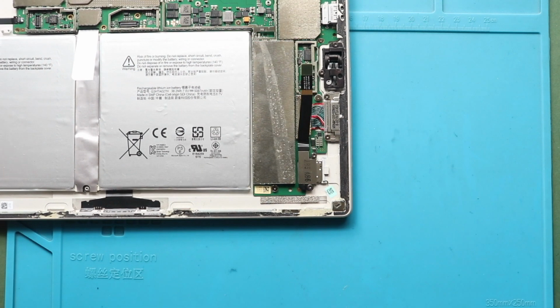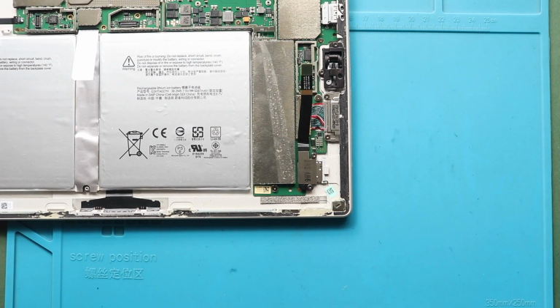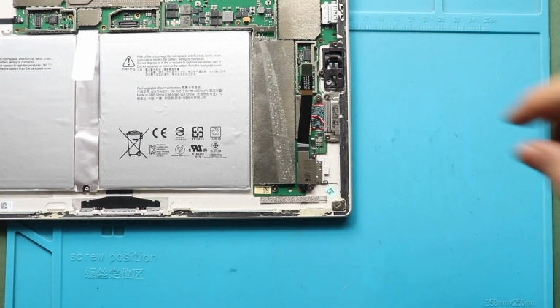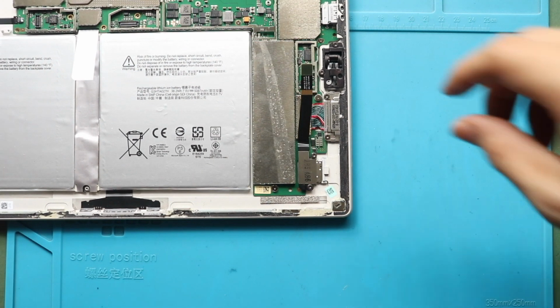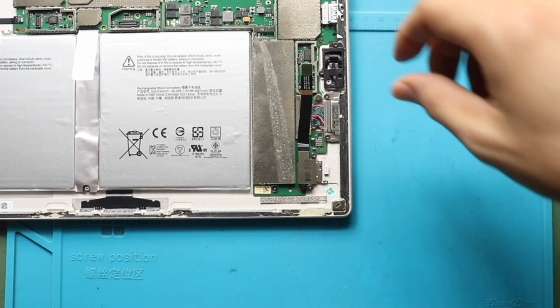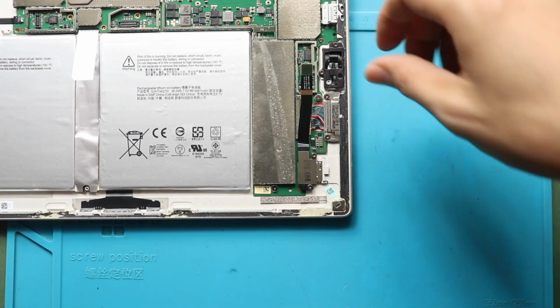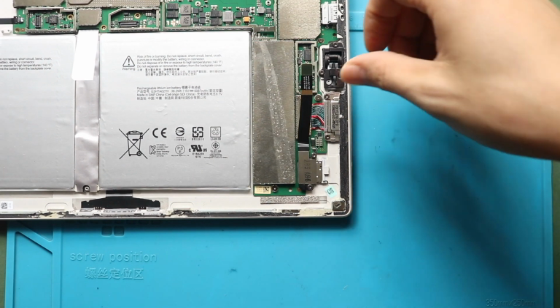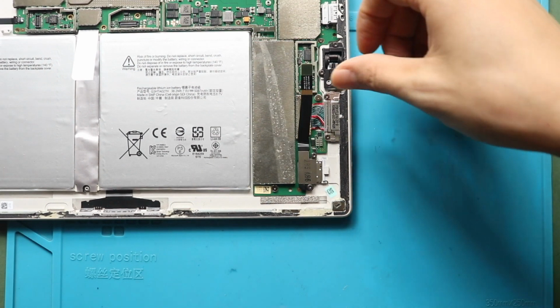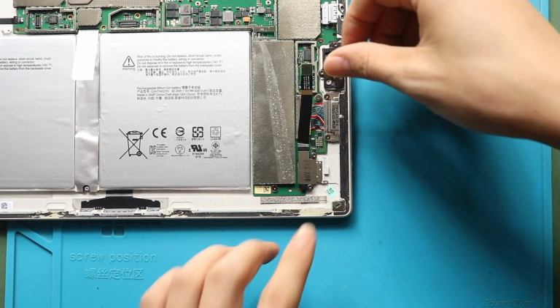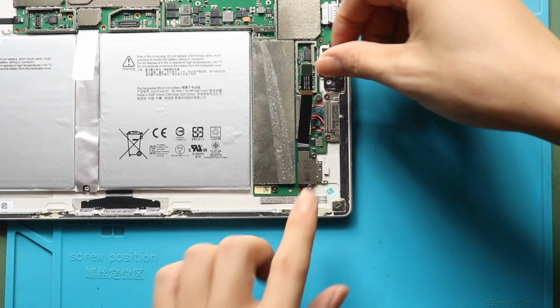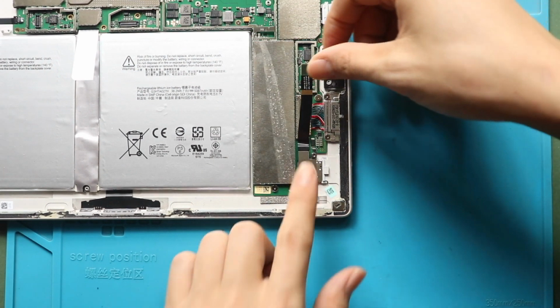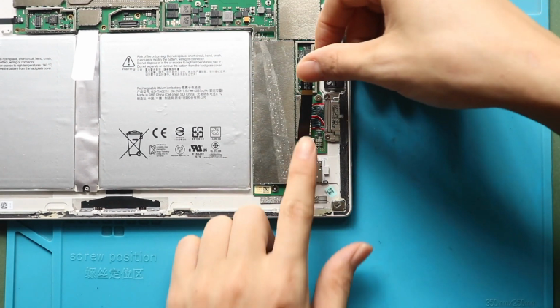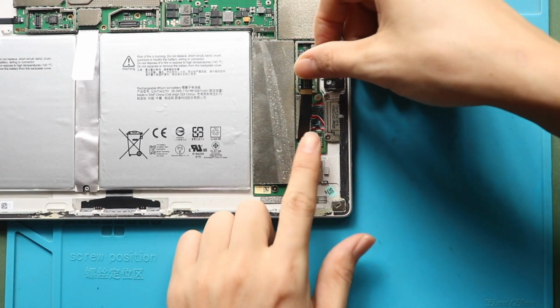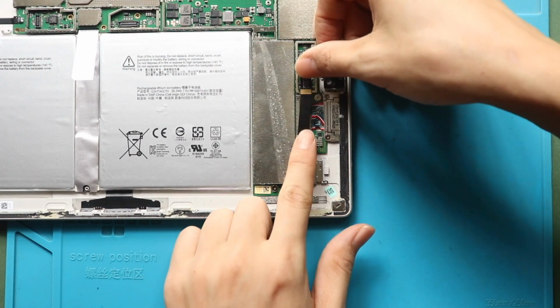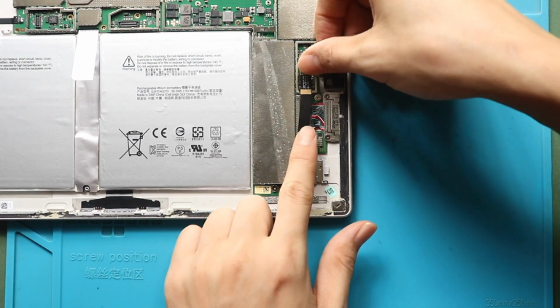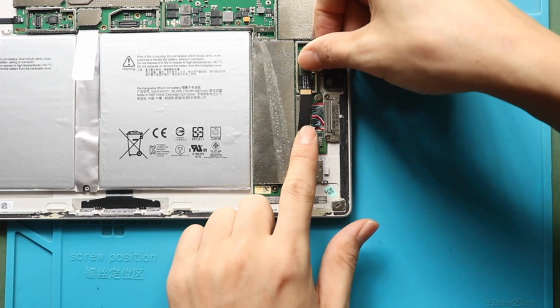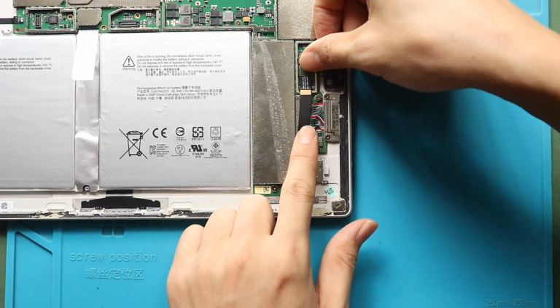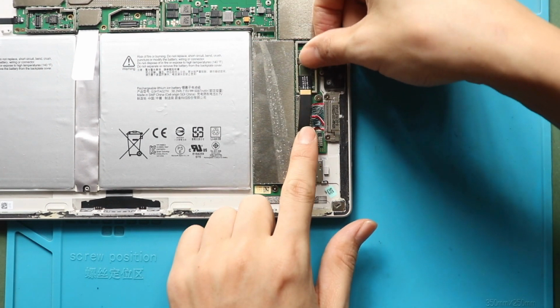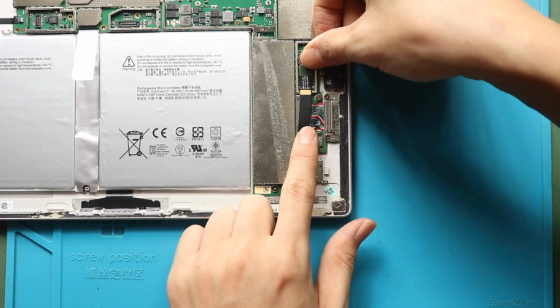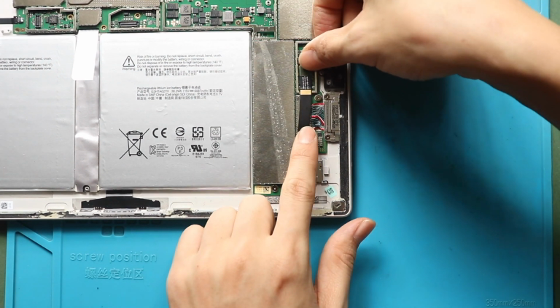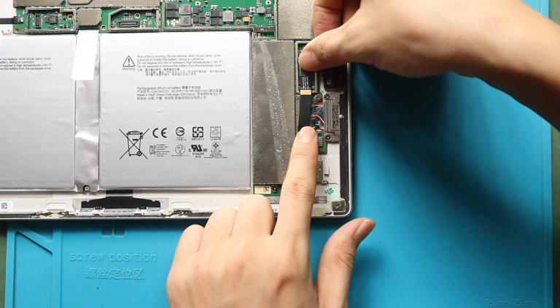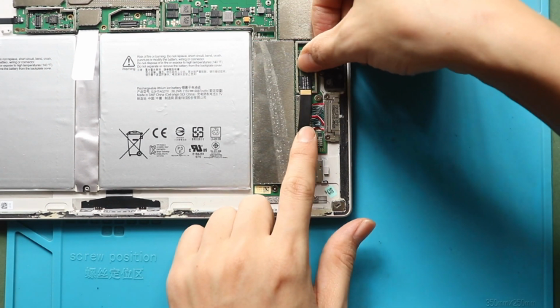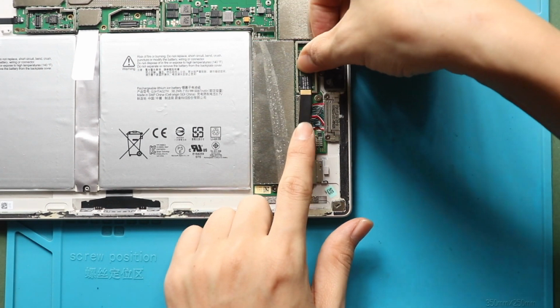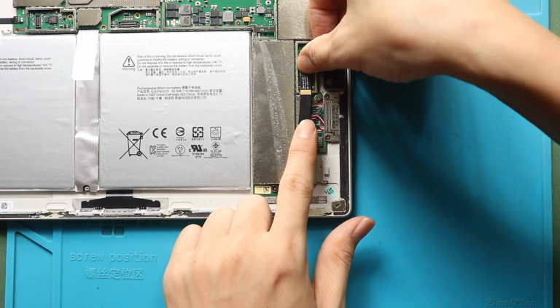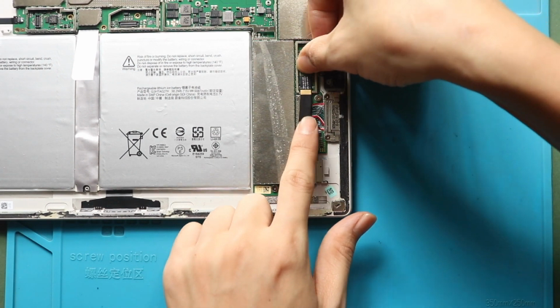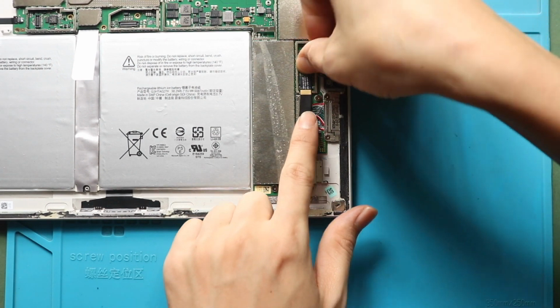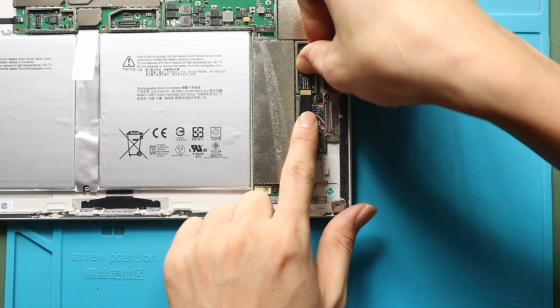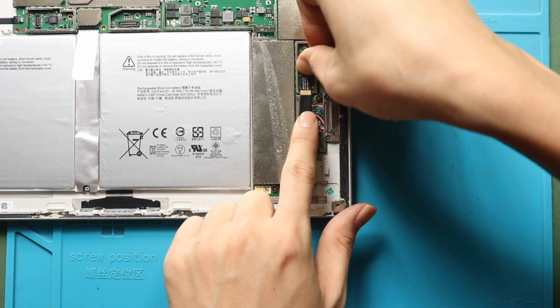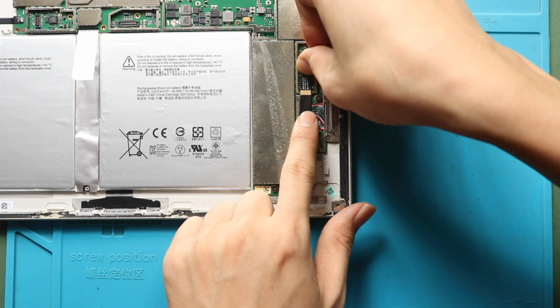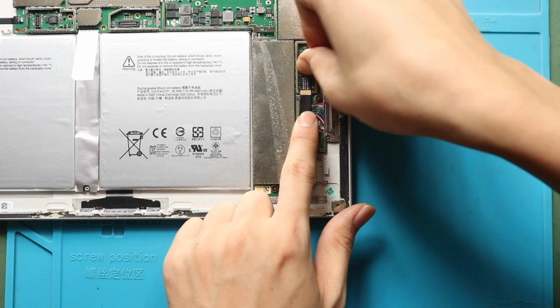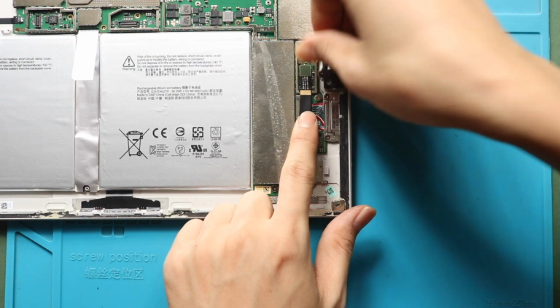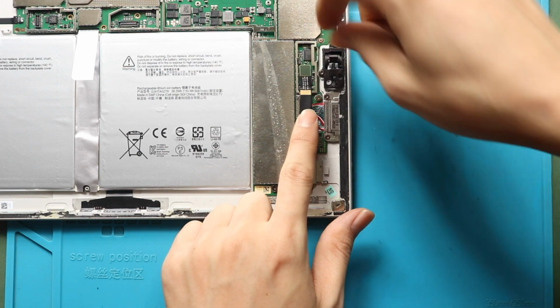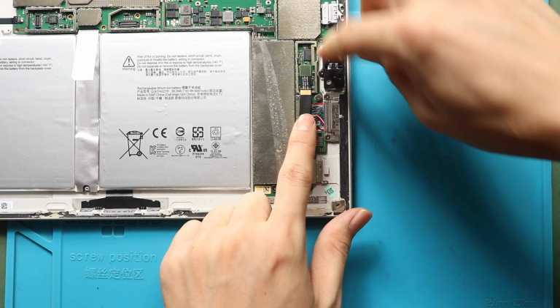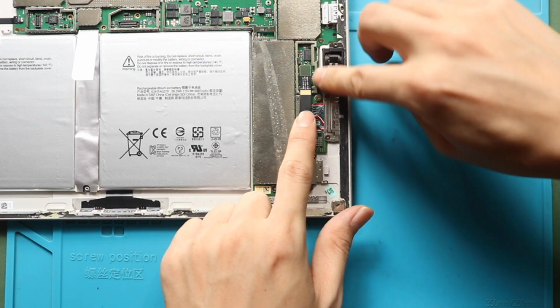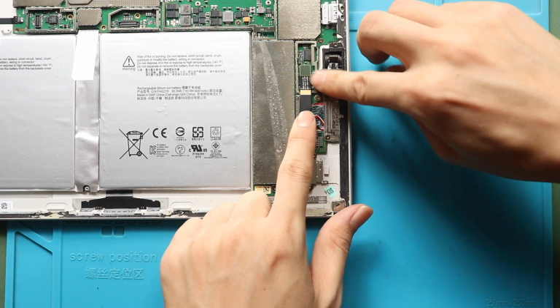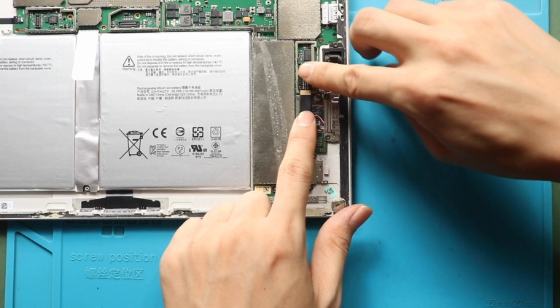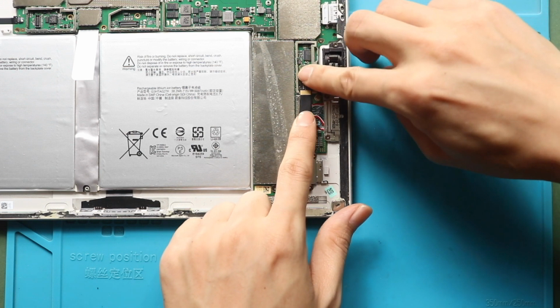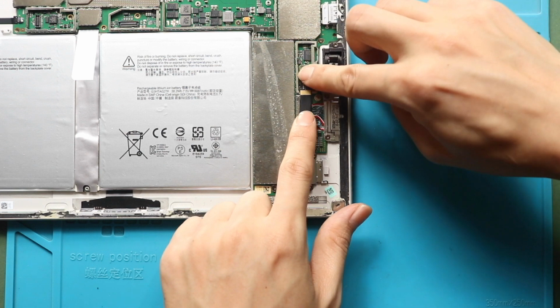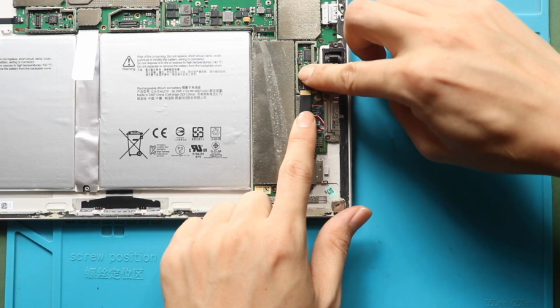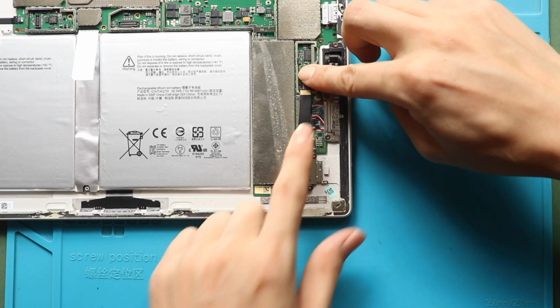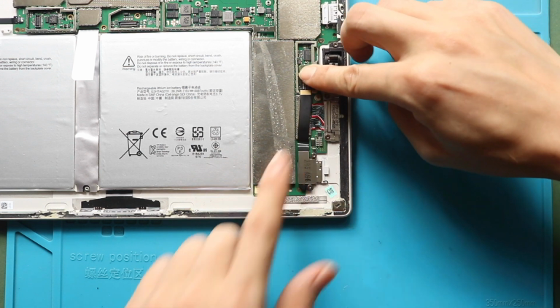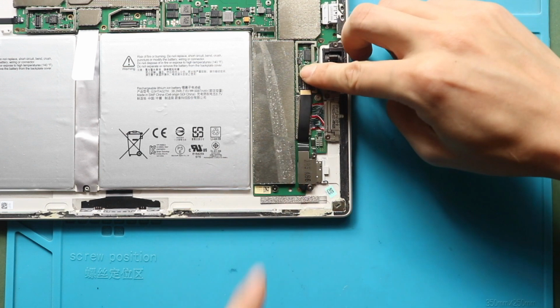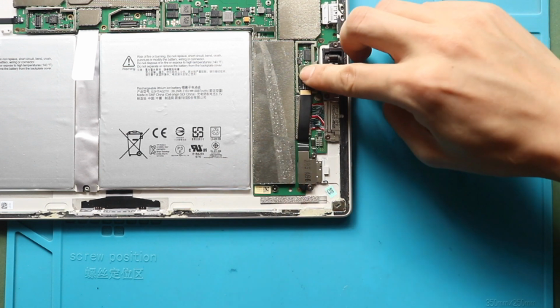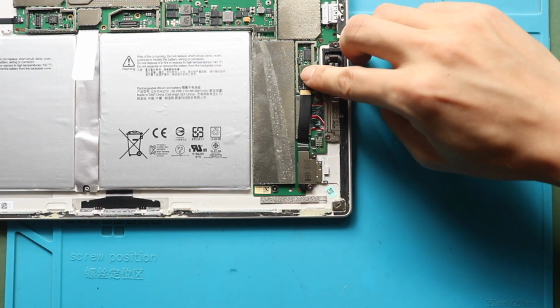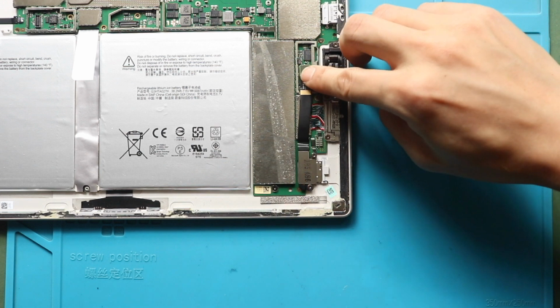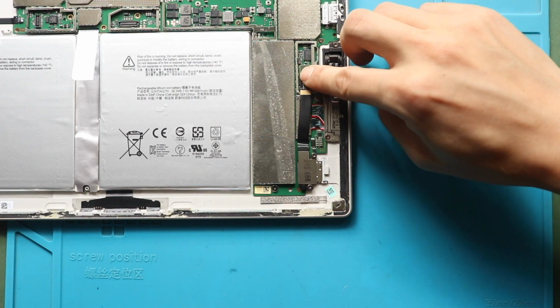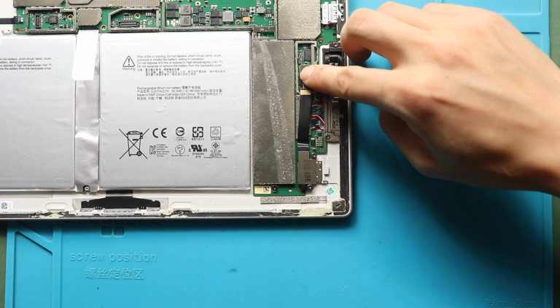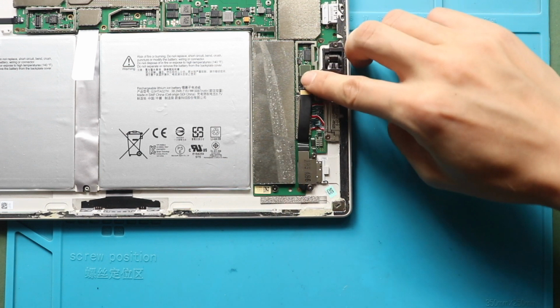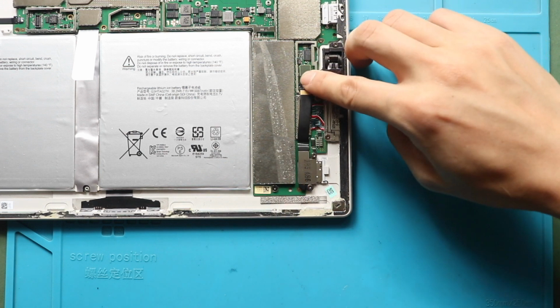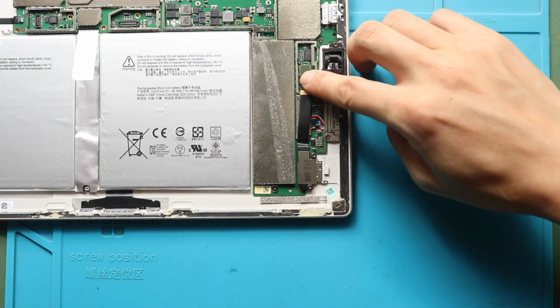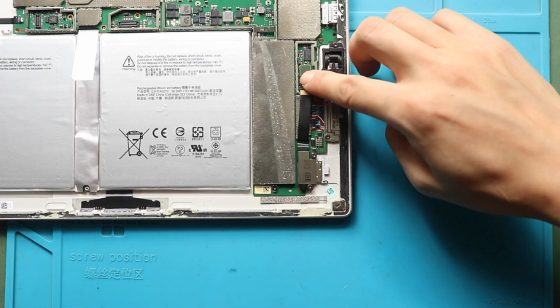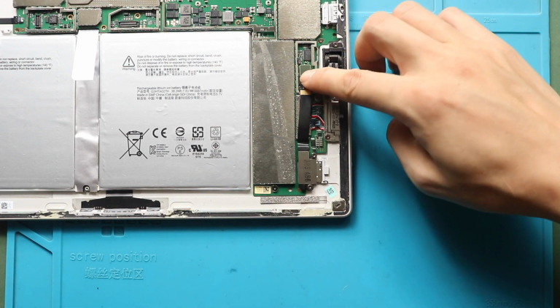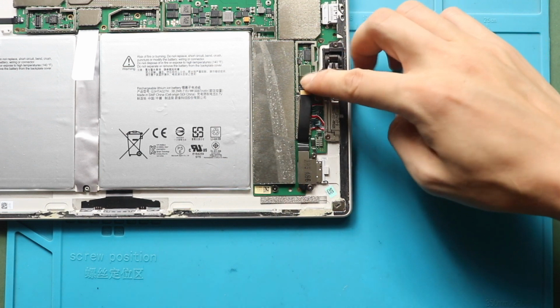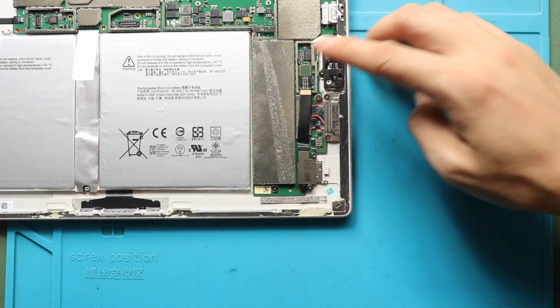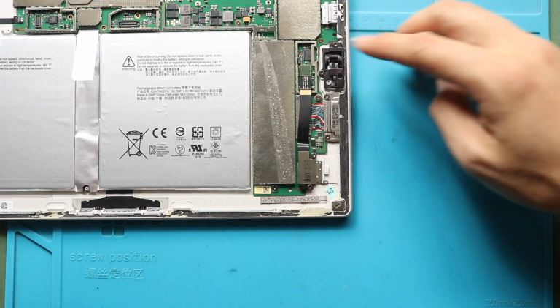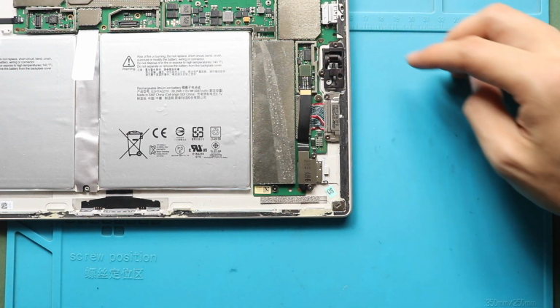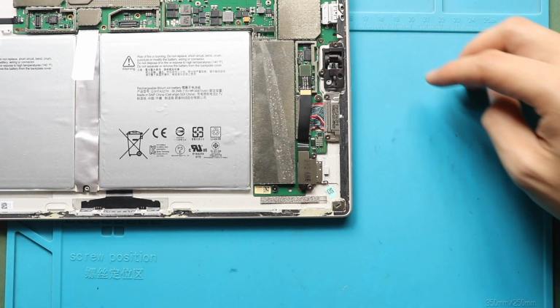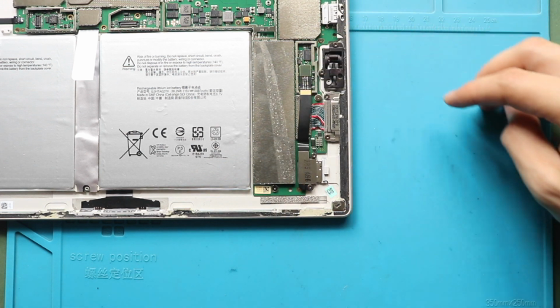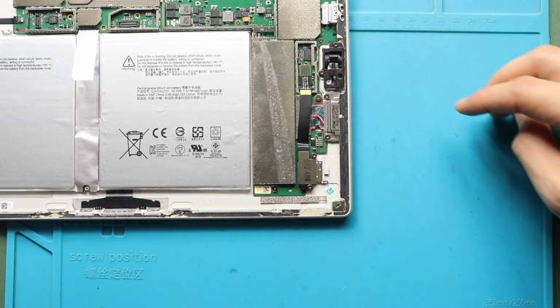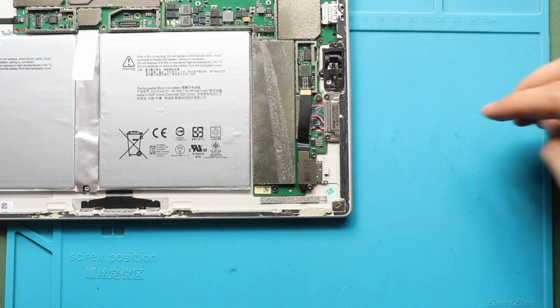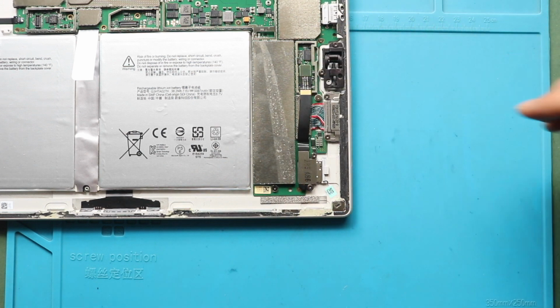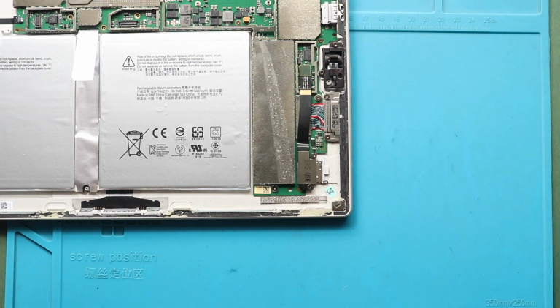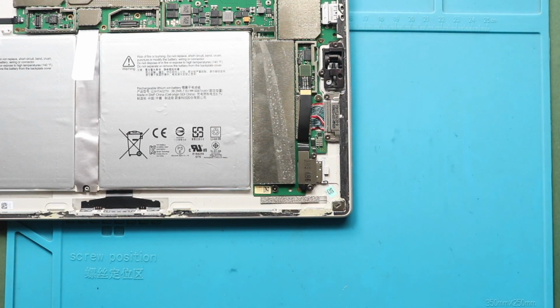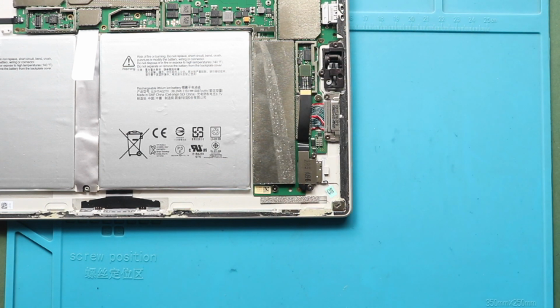Next, connect the SD card plug. Next, secure the small shield.